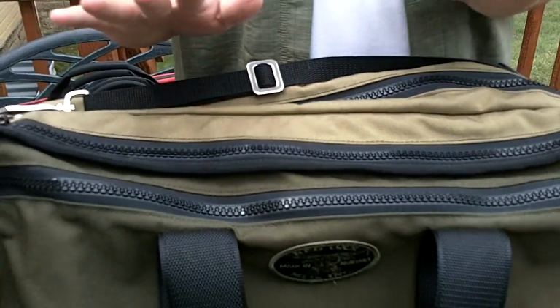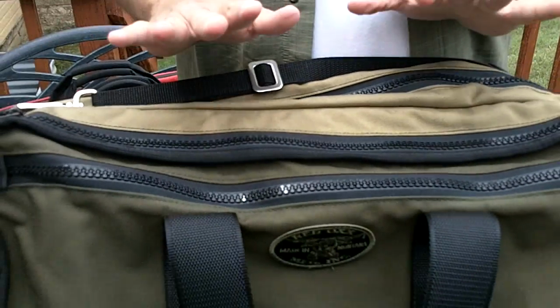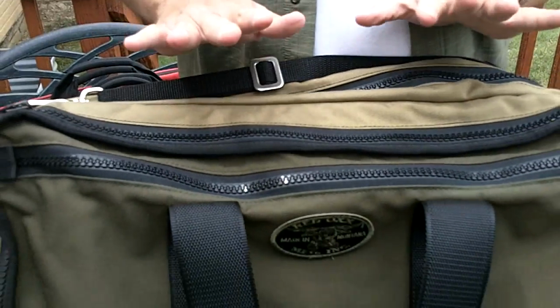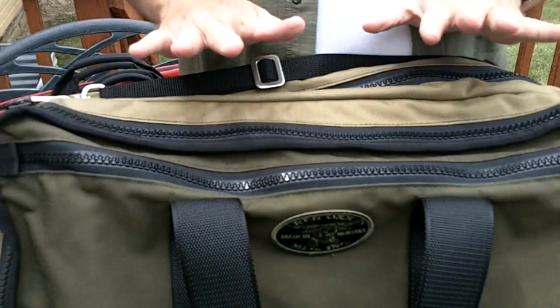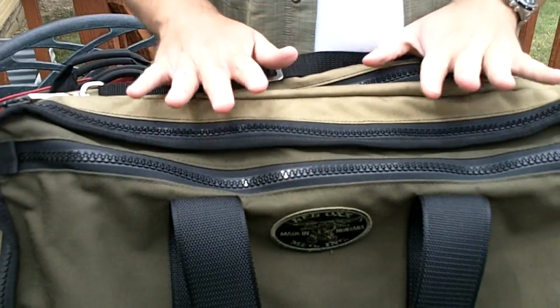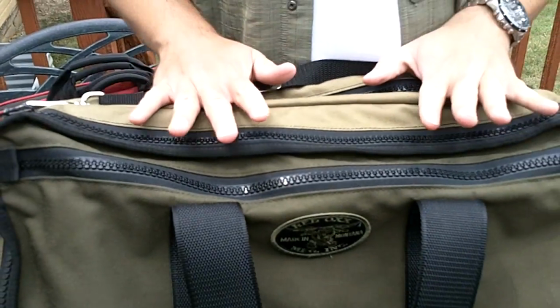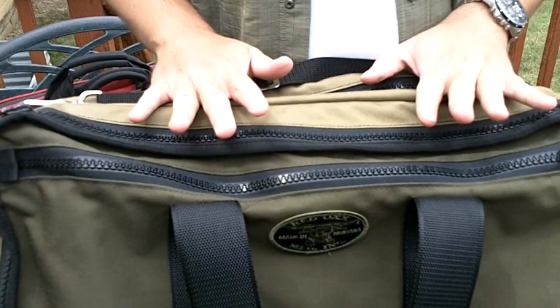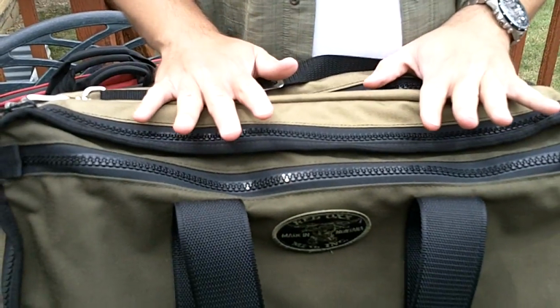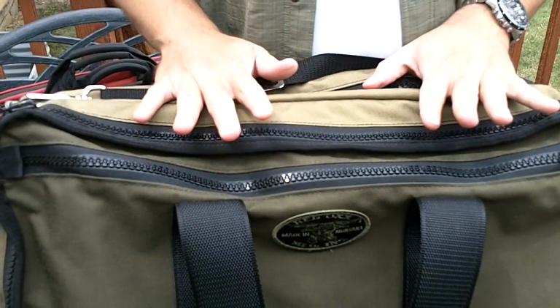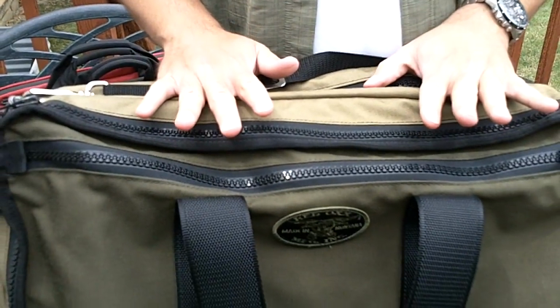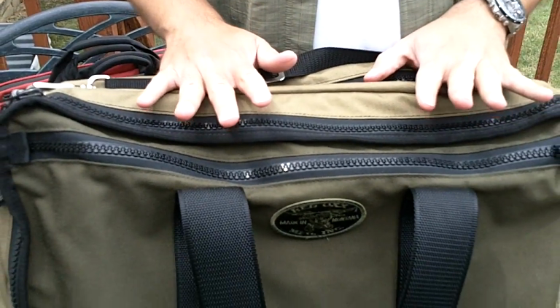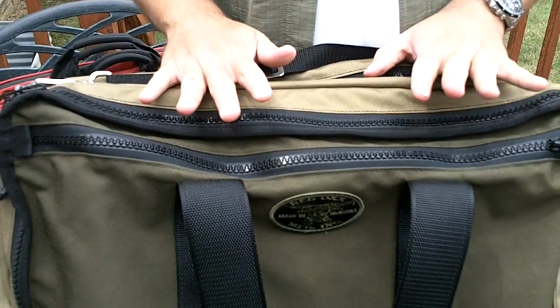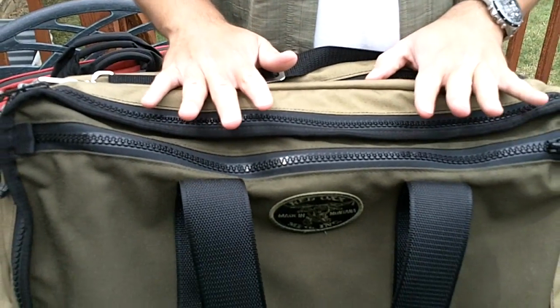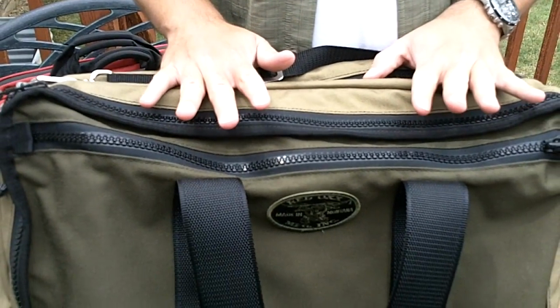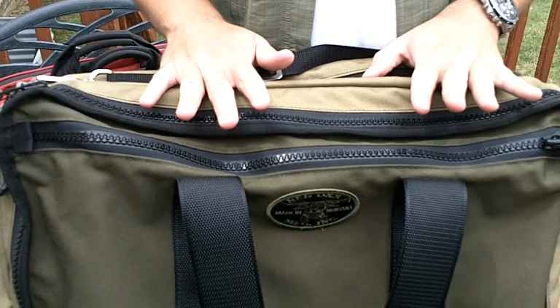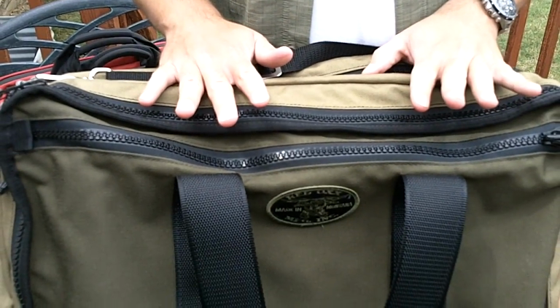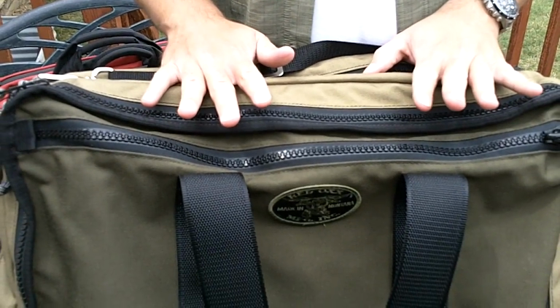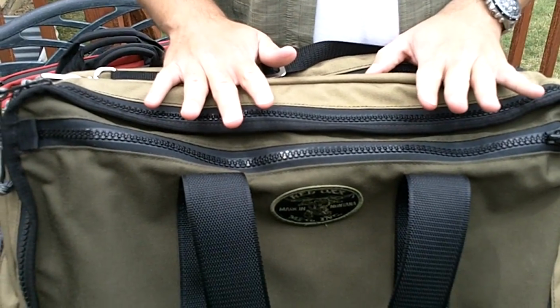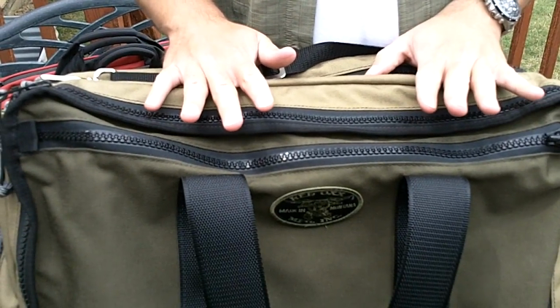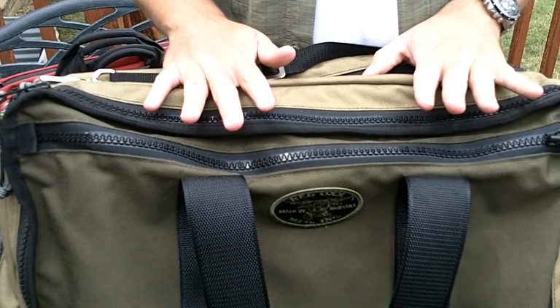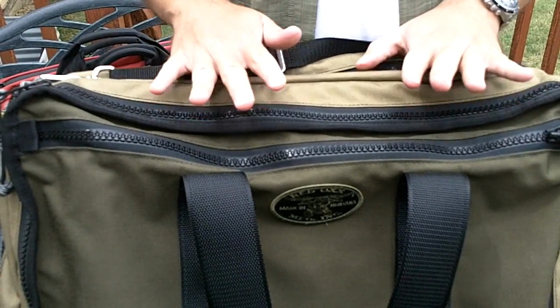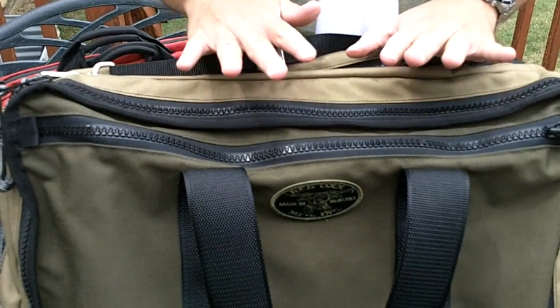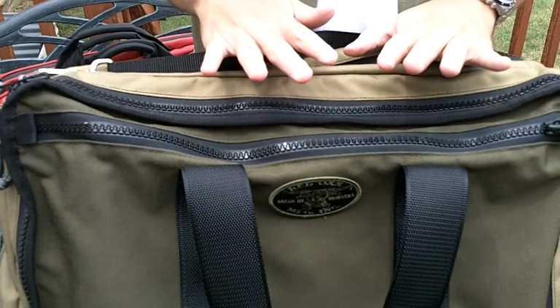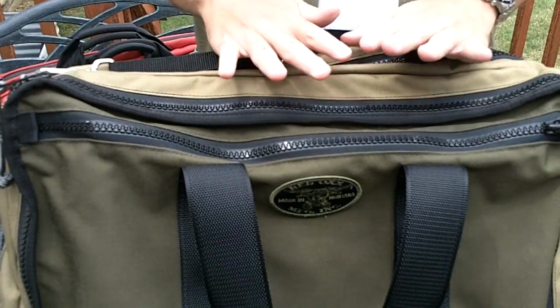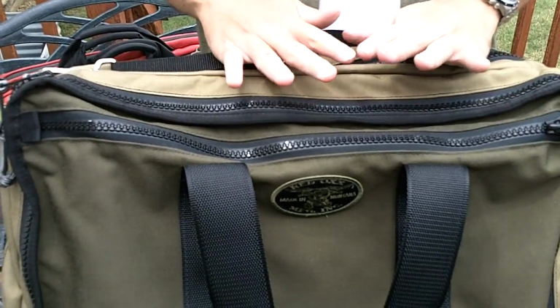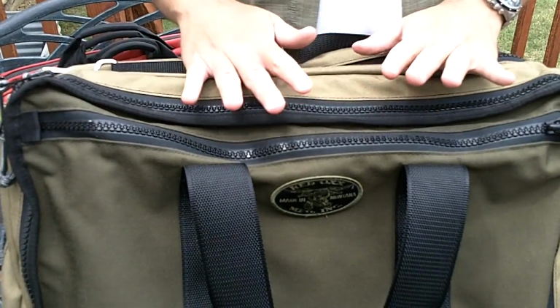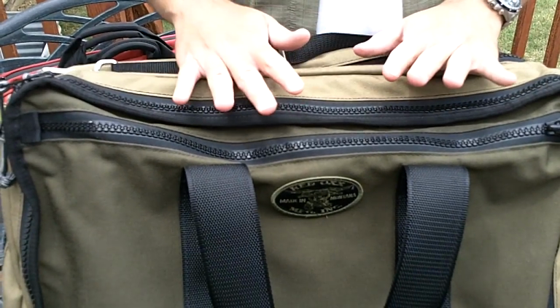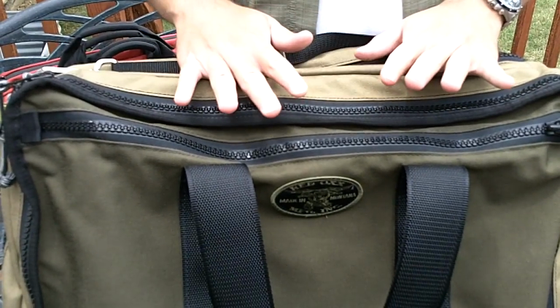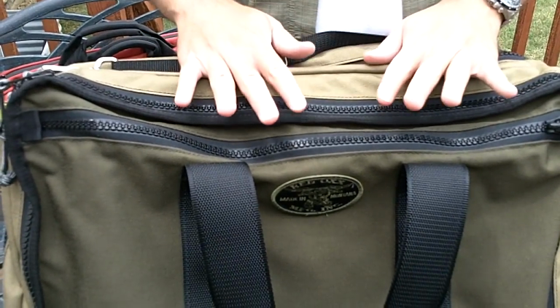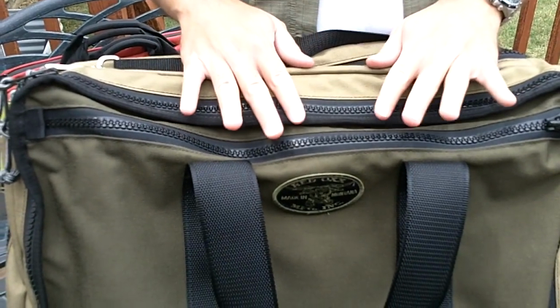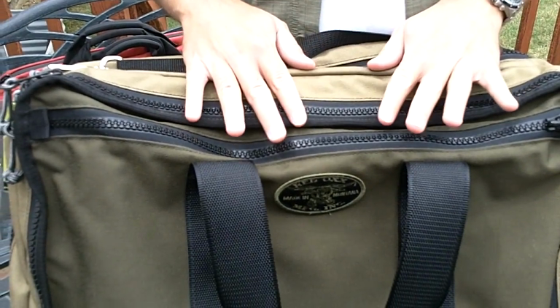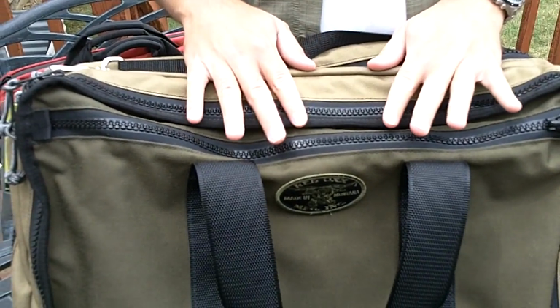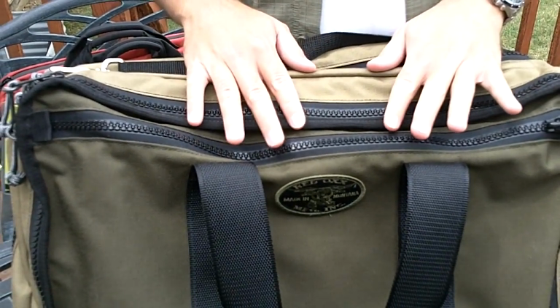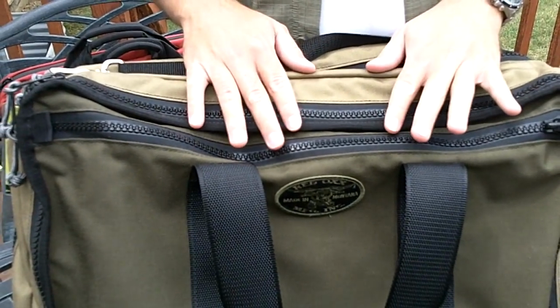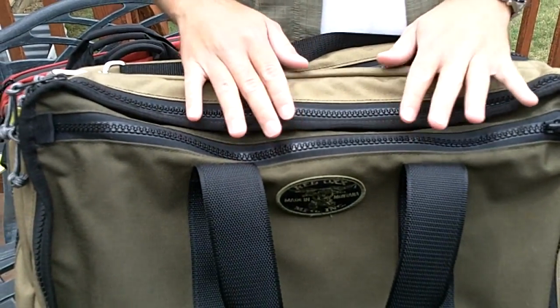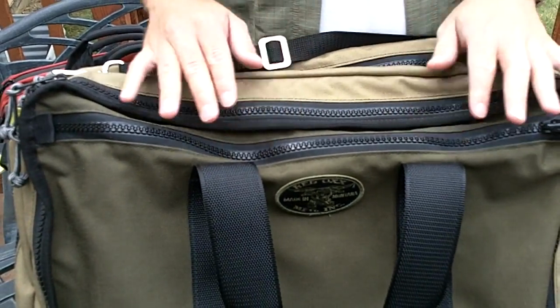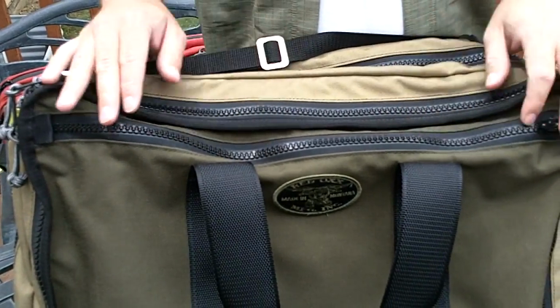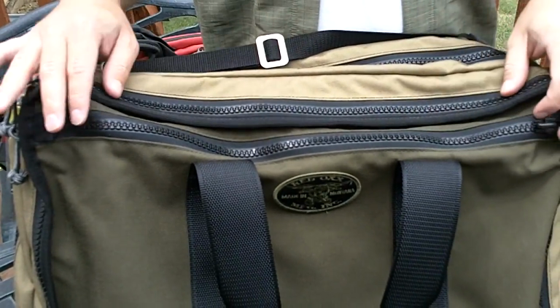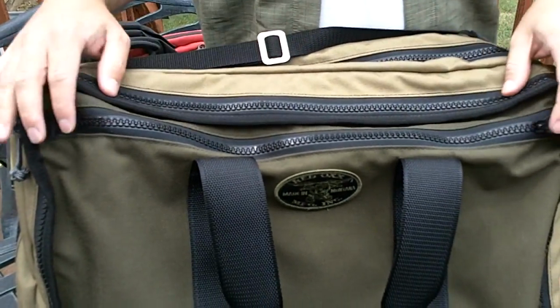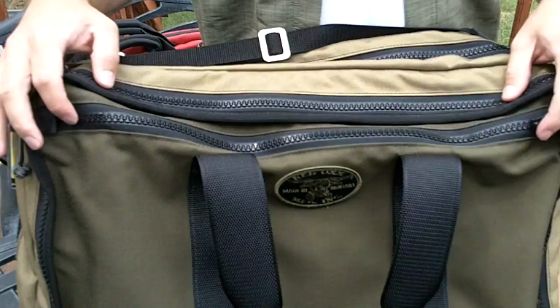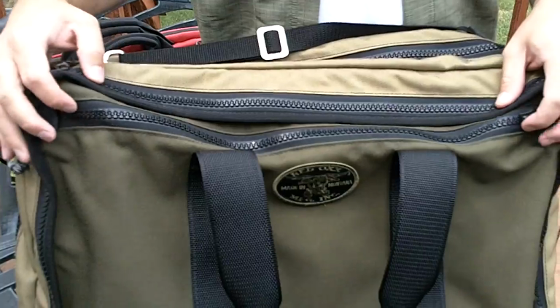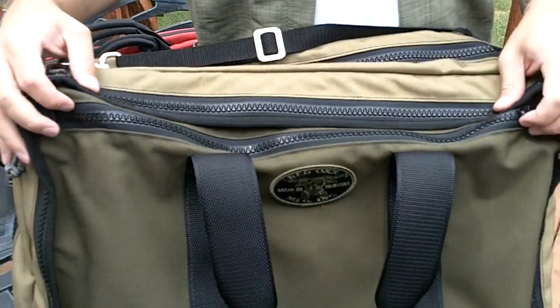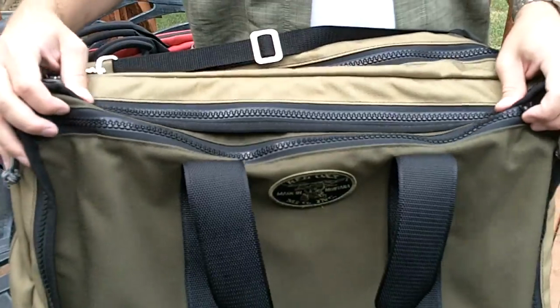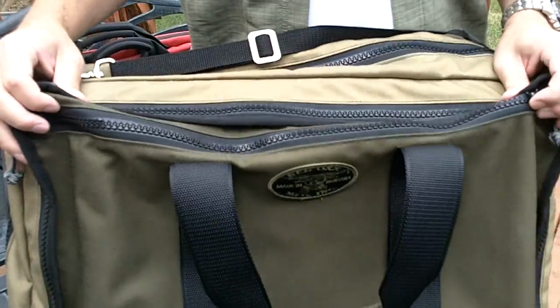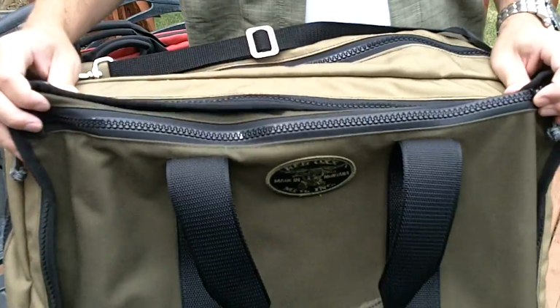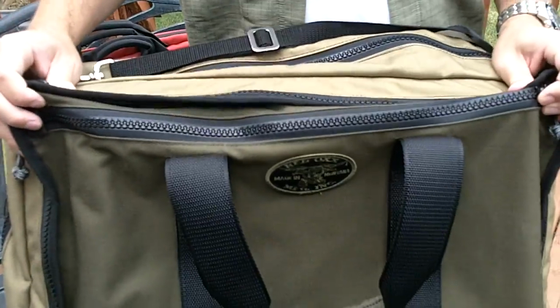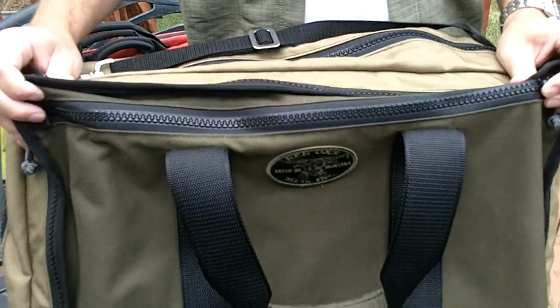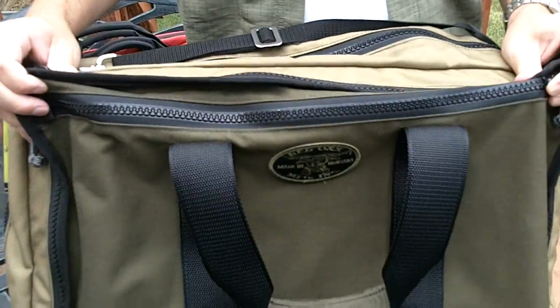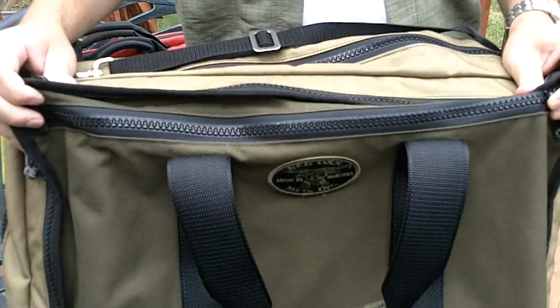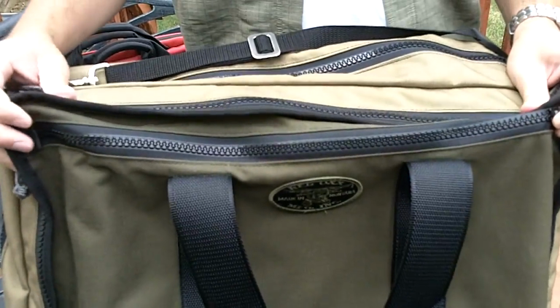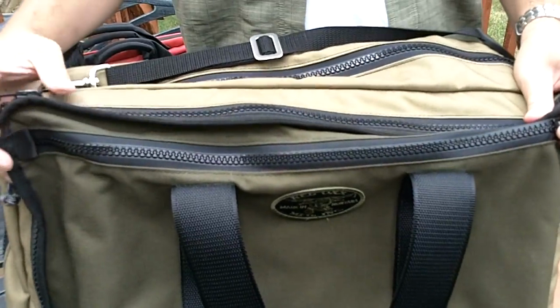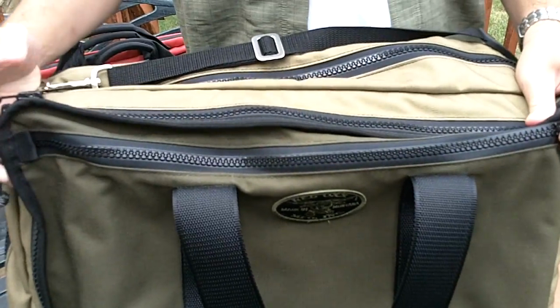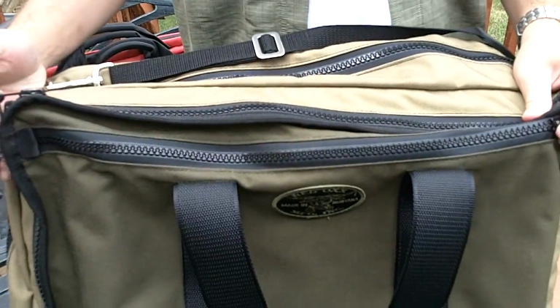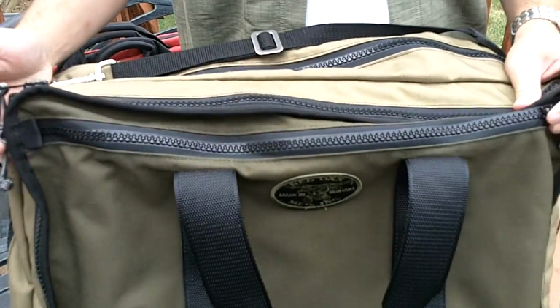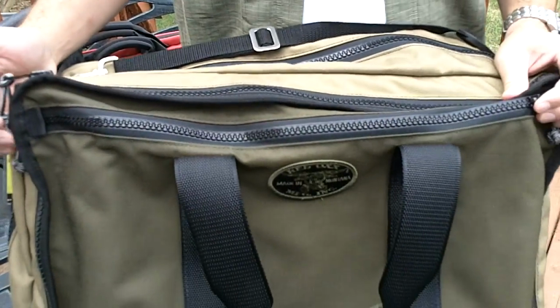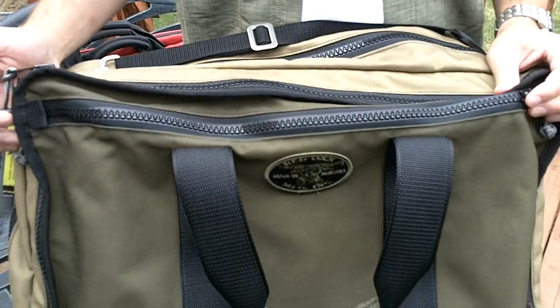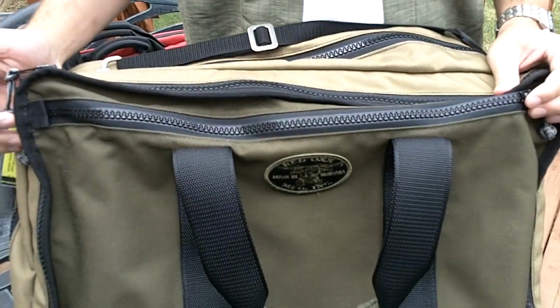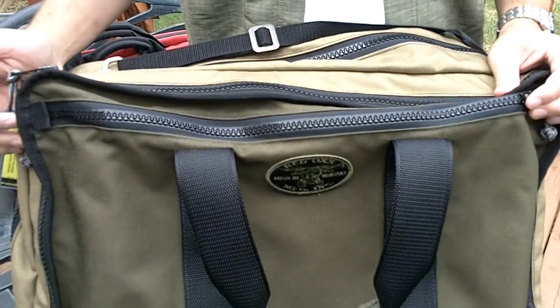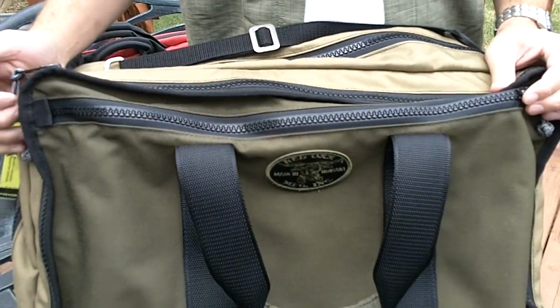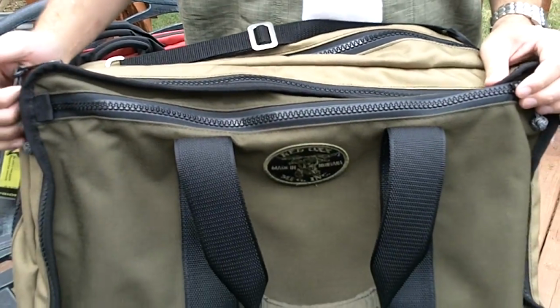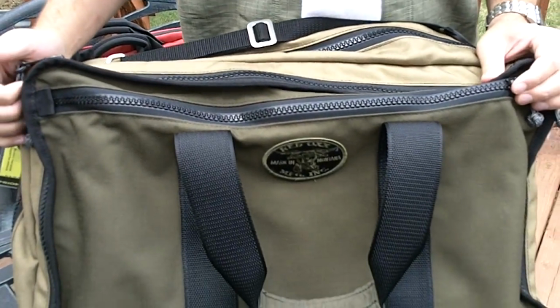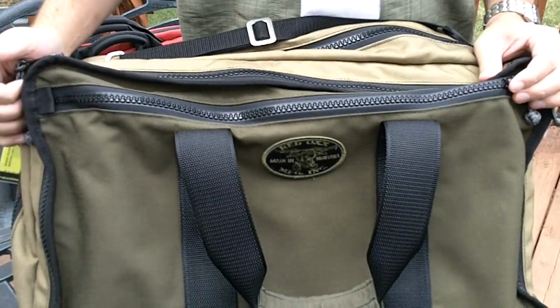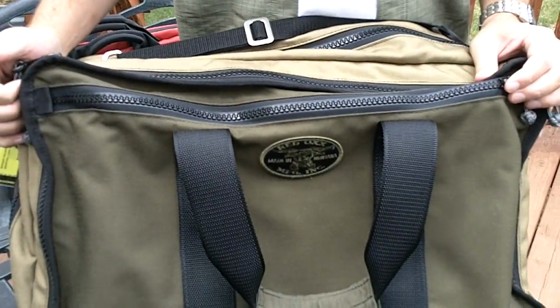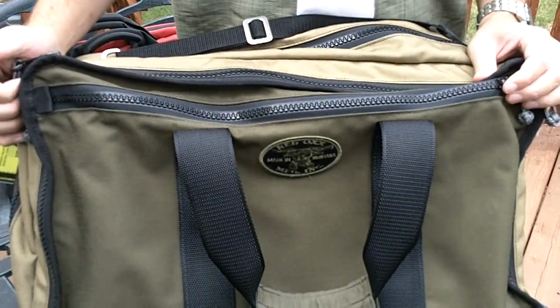This bag is guaranteed for life. Should anything ever go wrong with it, you send it back to Redox and they will fix it or replace it, no questions asked.